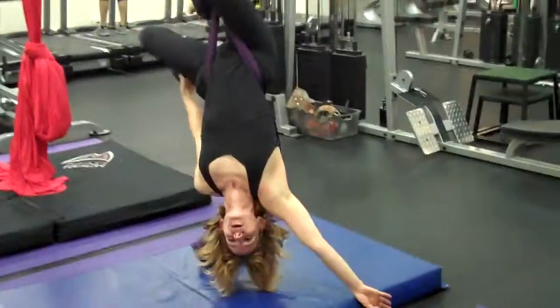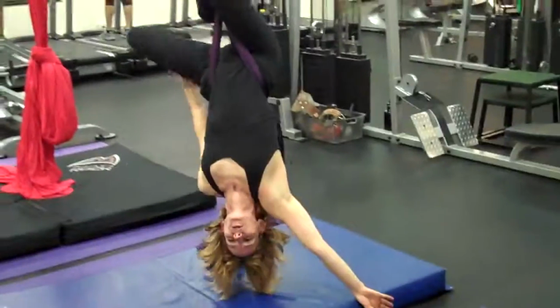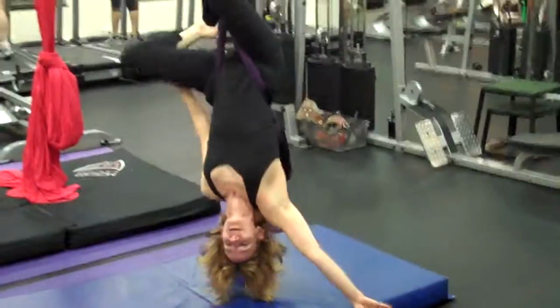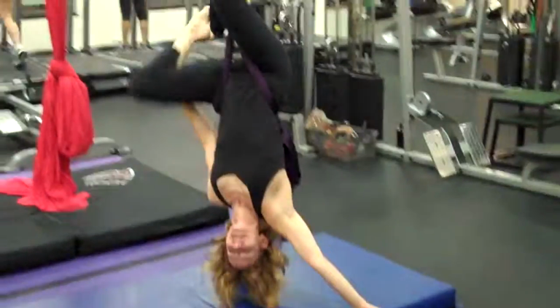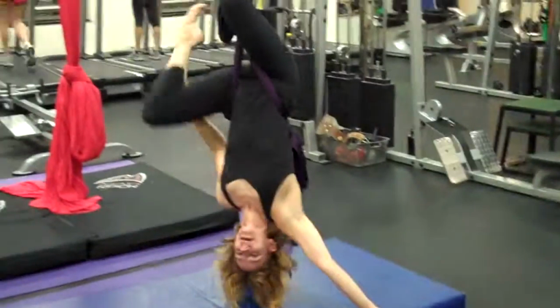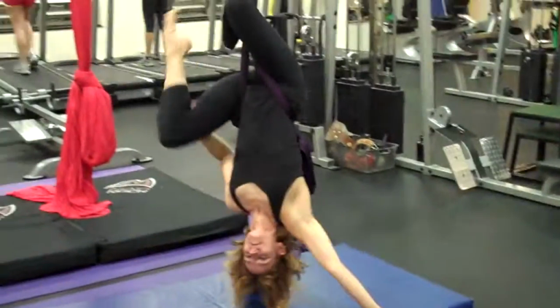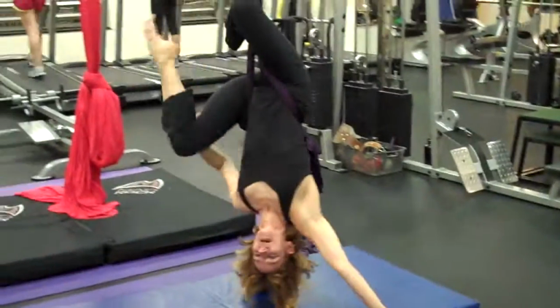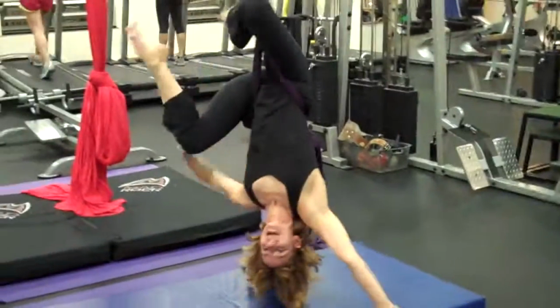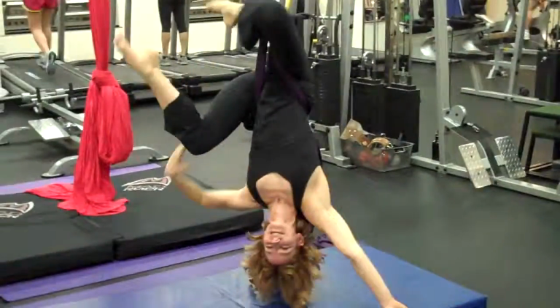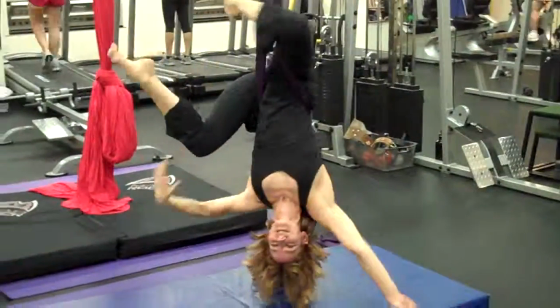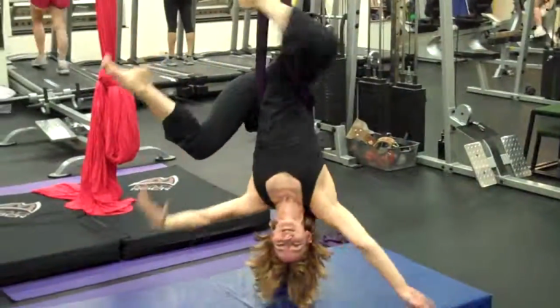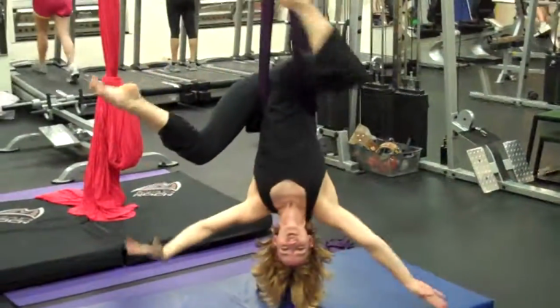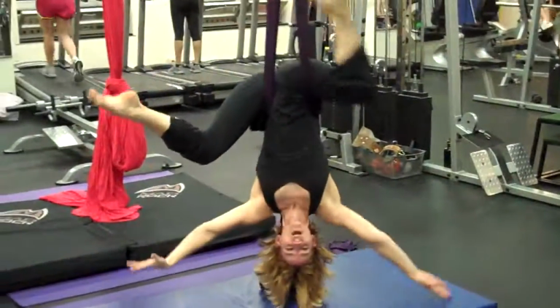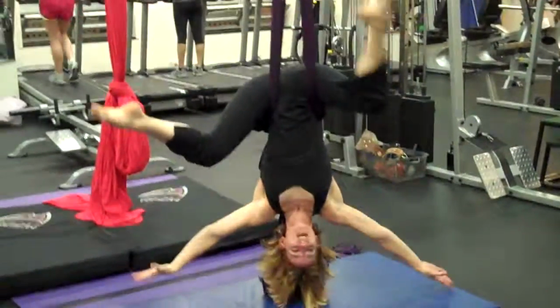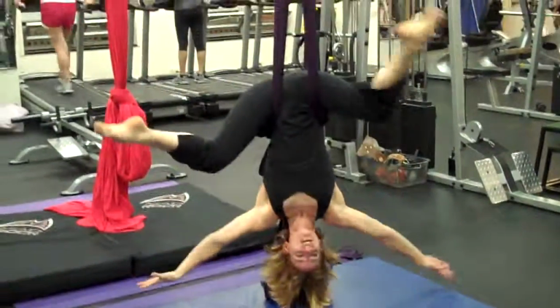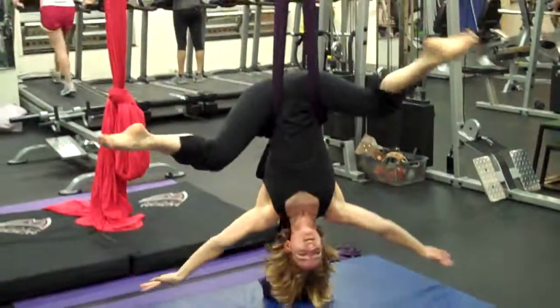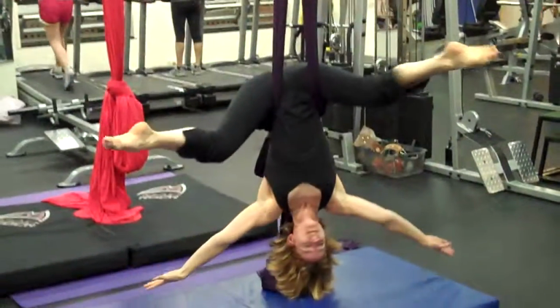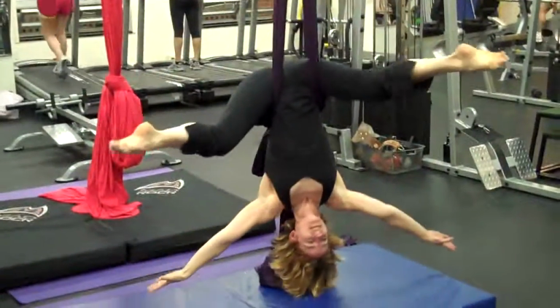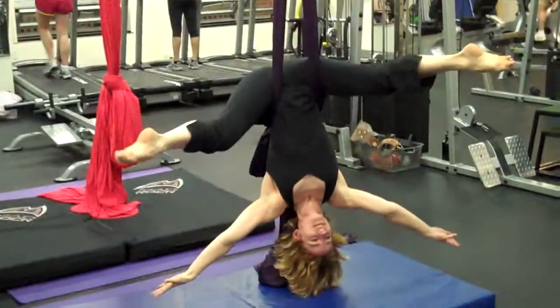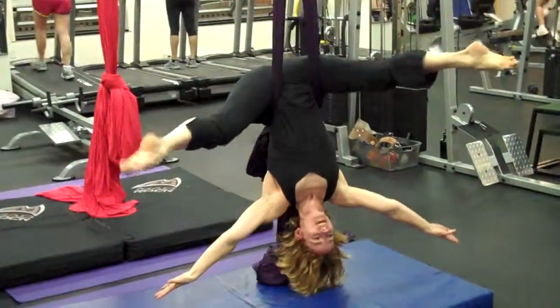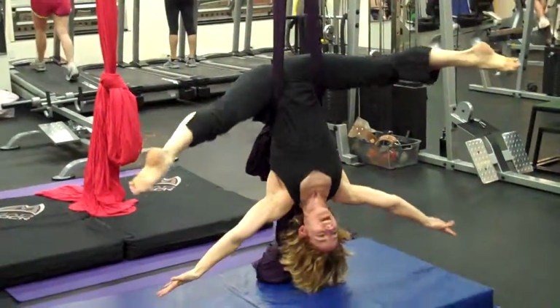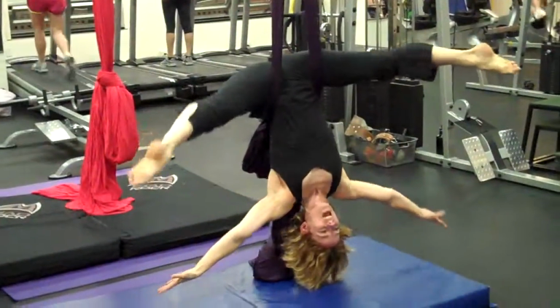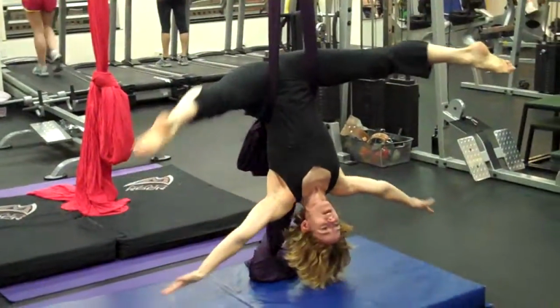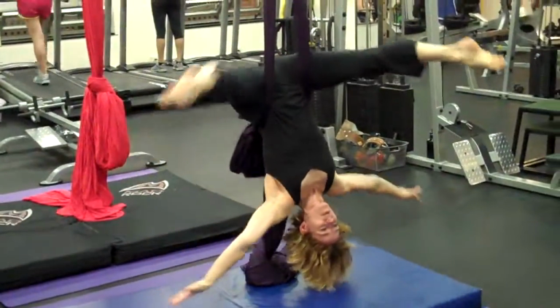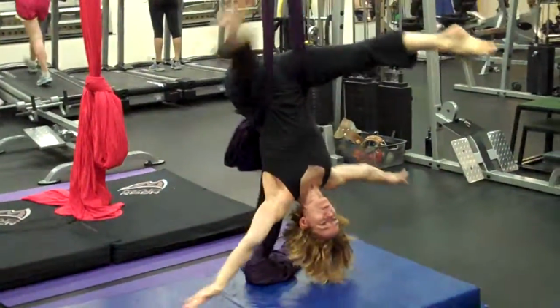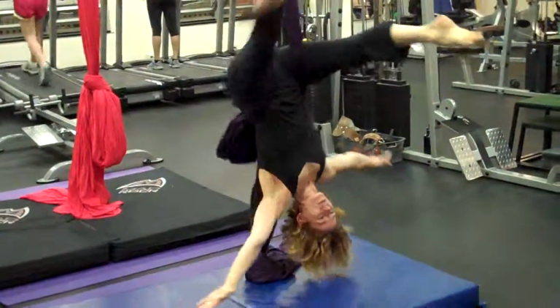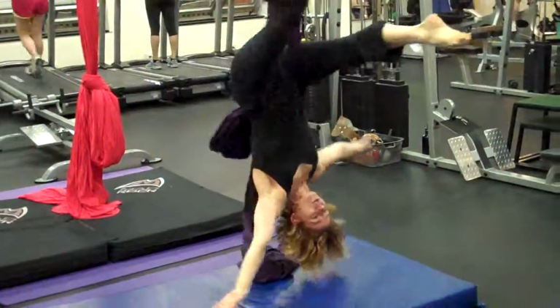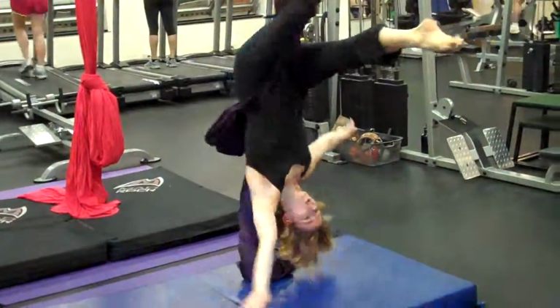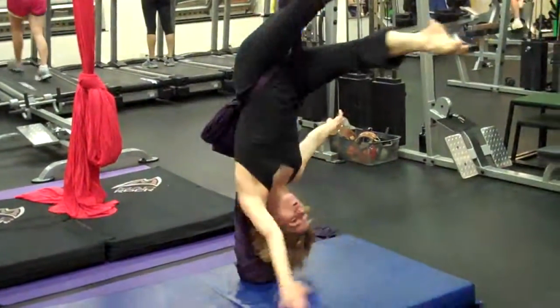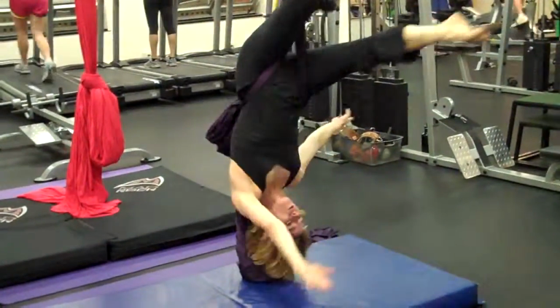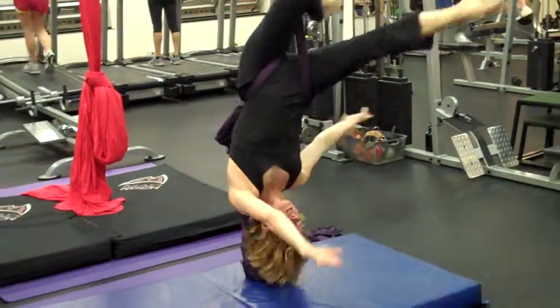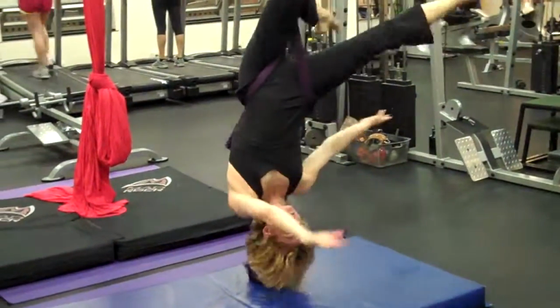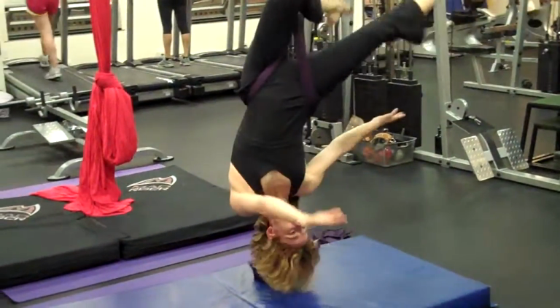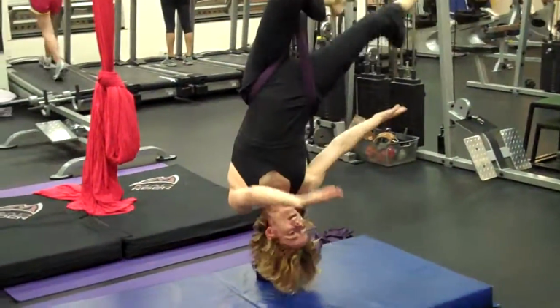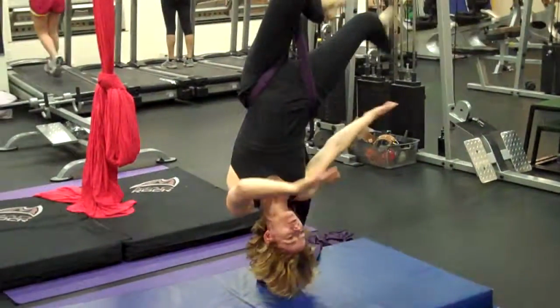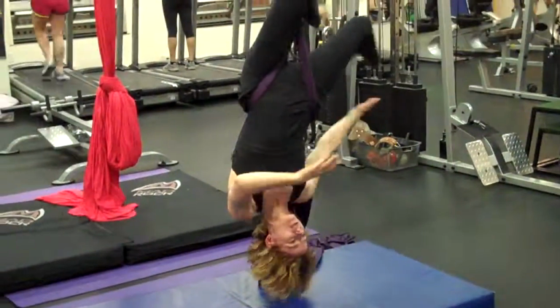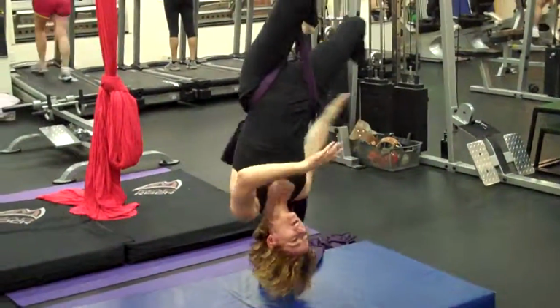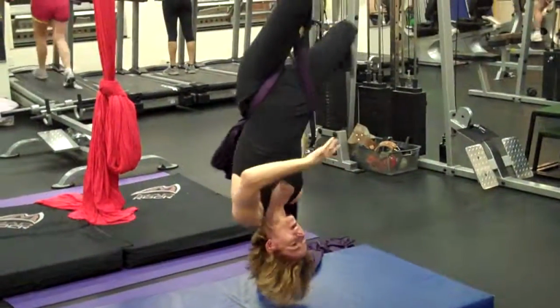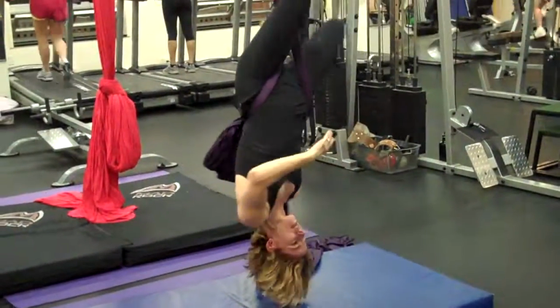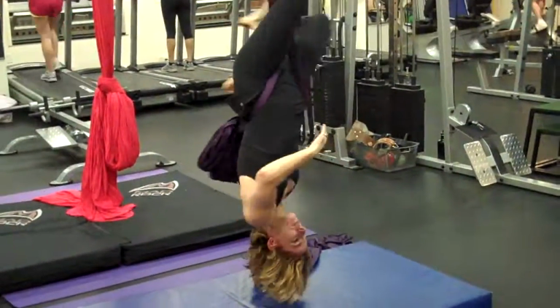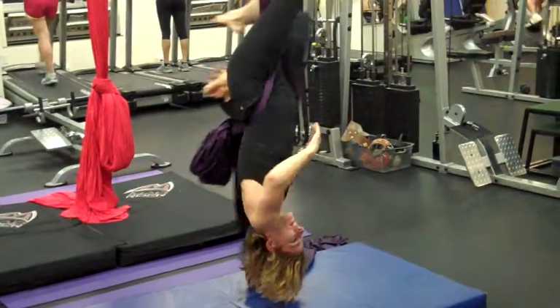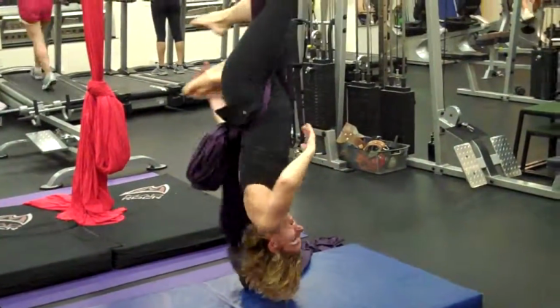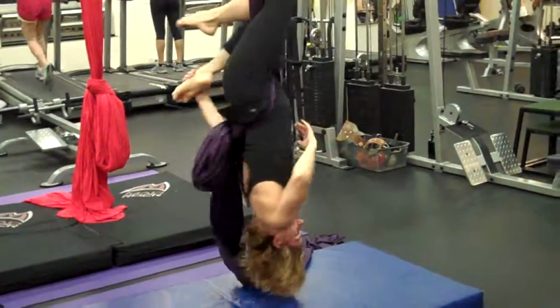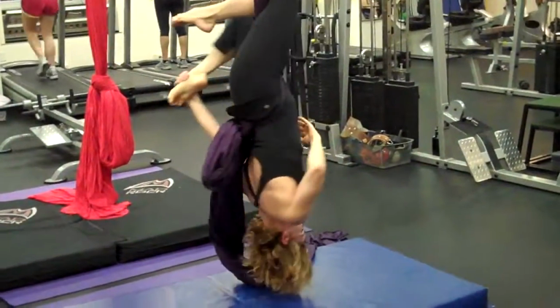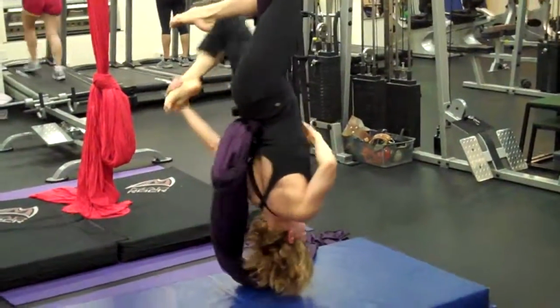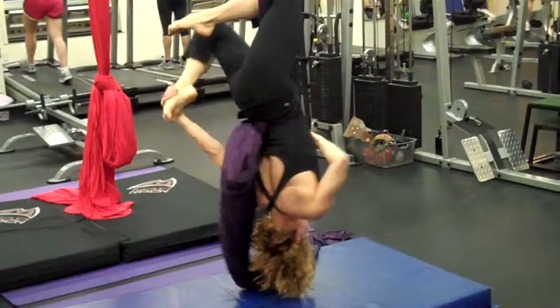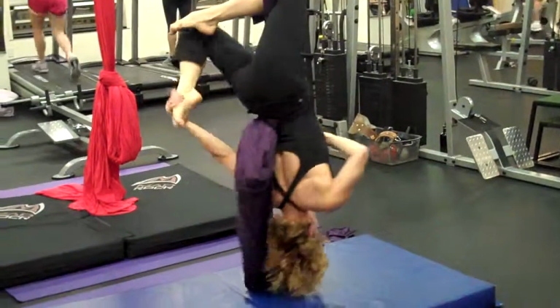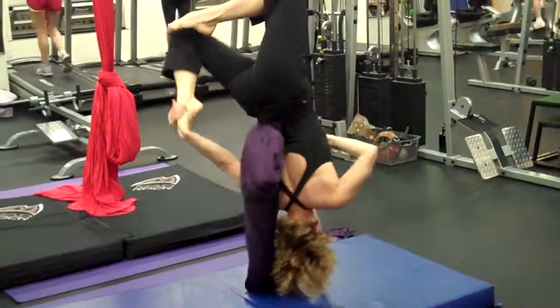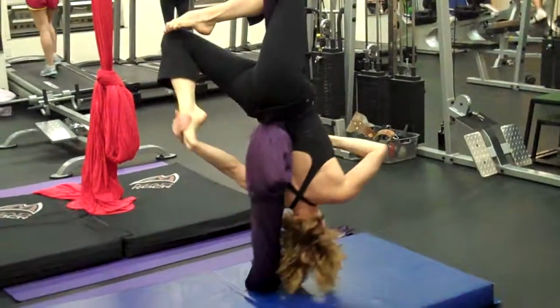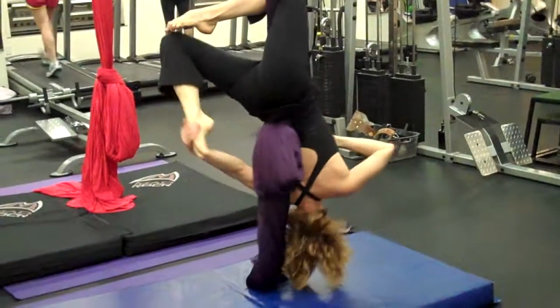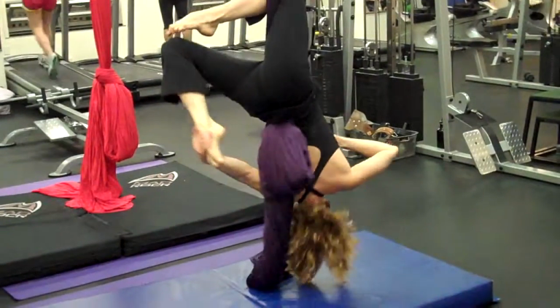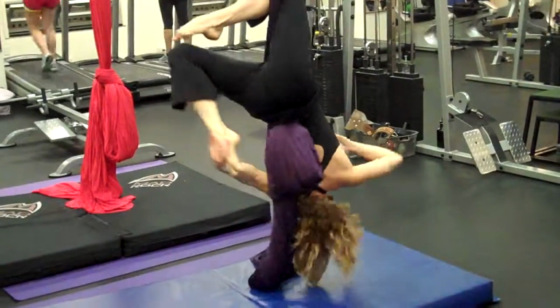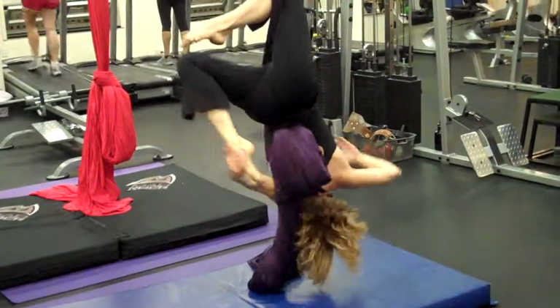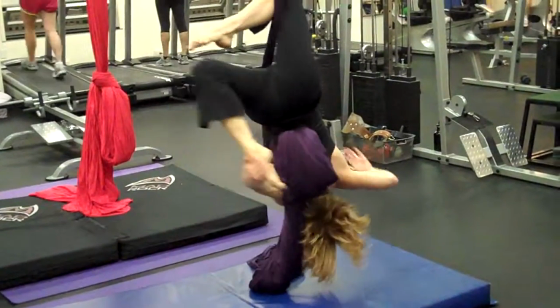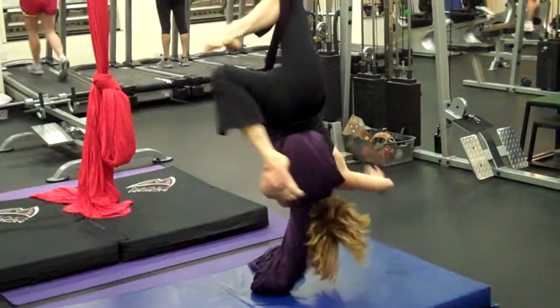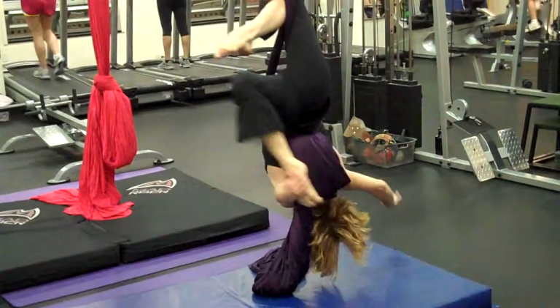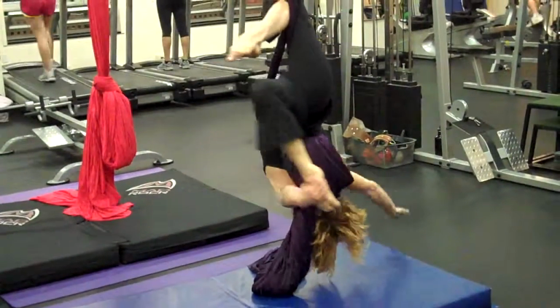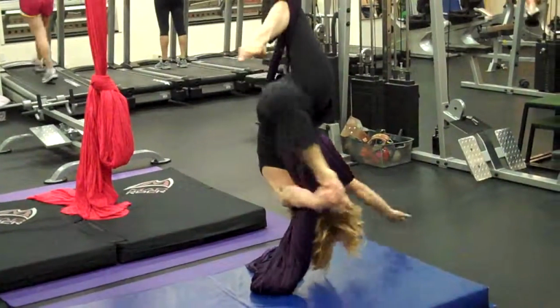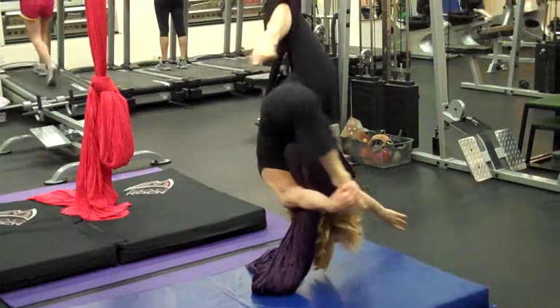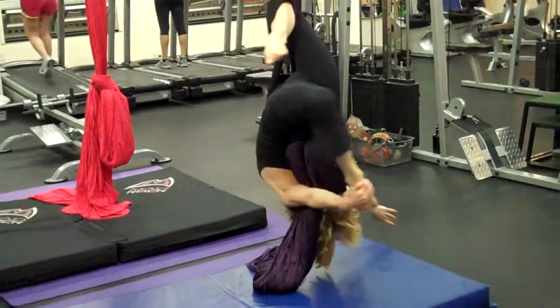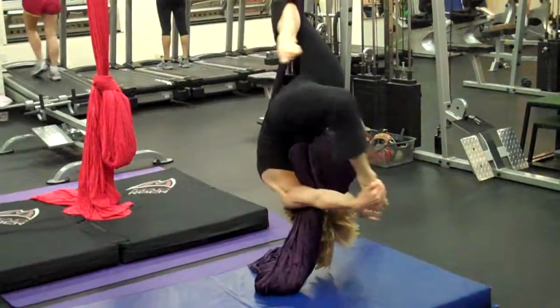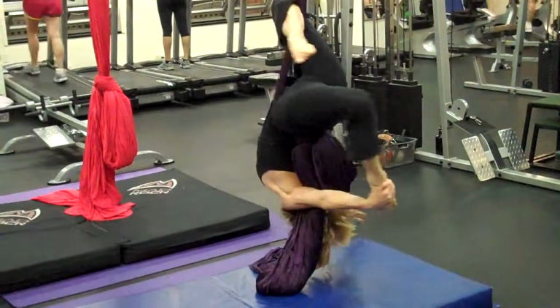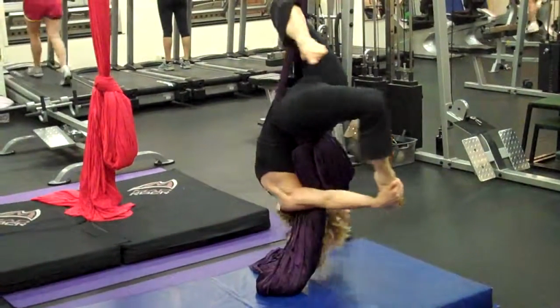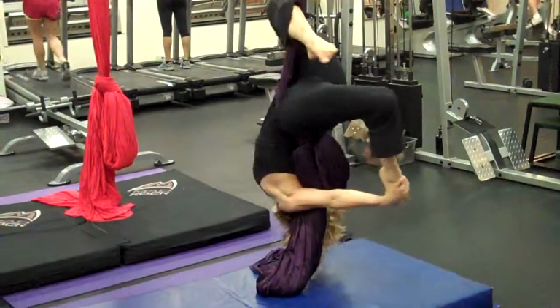We're going to come back to the straddle, and then we're going to go over to the other side. I'm going to help you find your foot, and you're going to stretch.